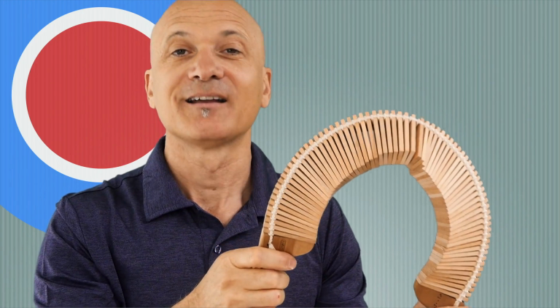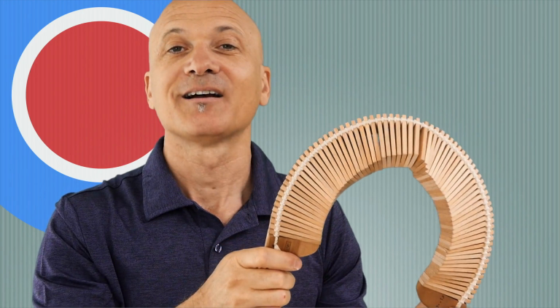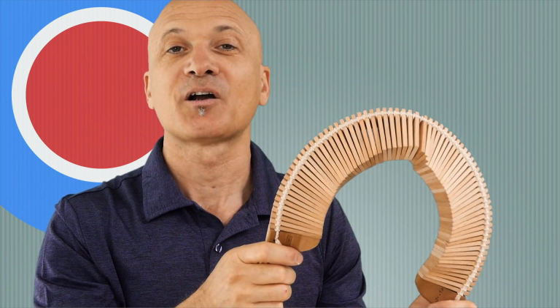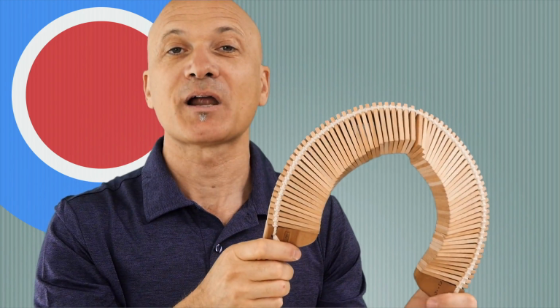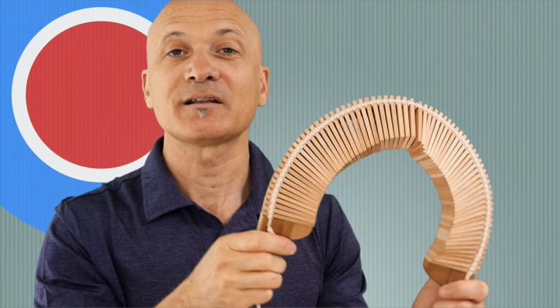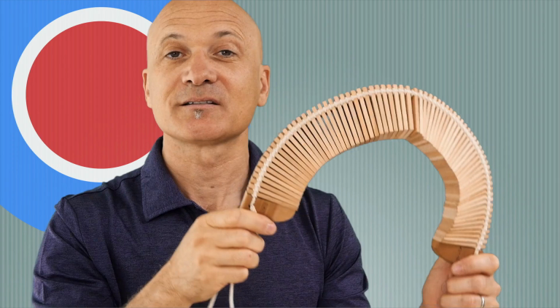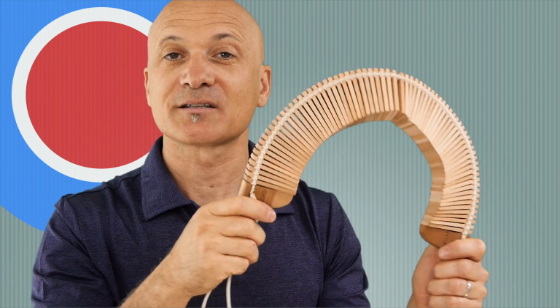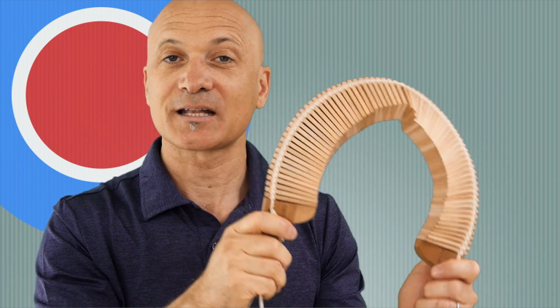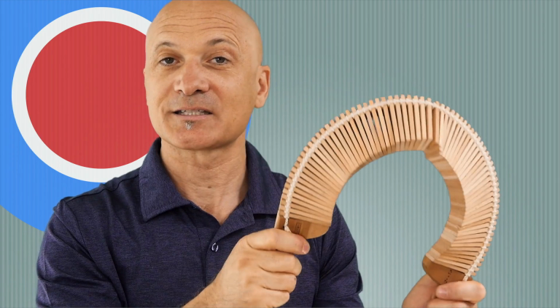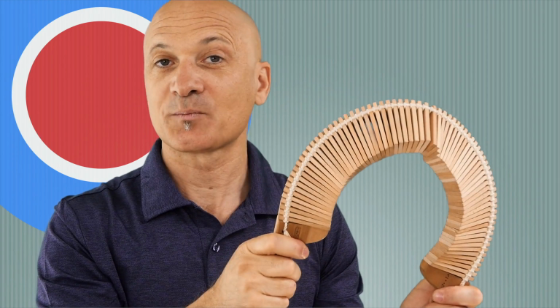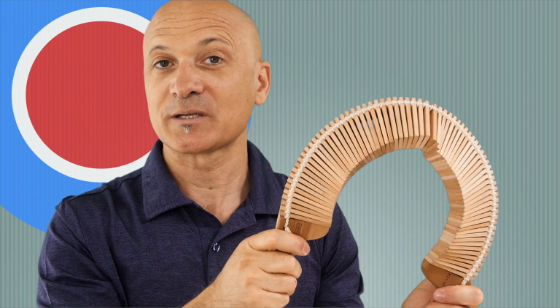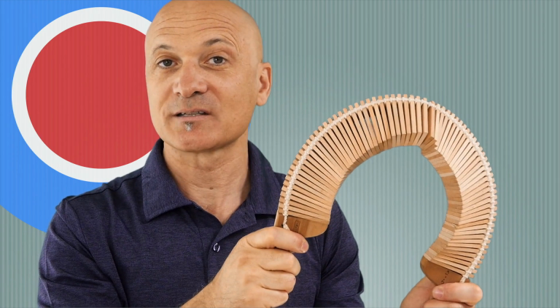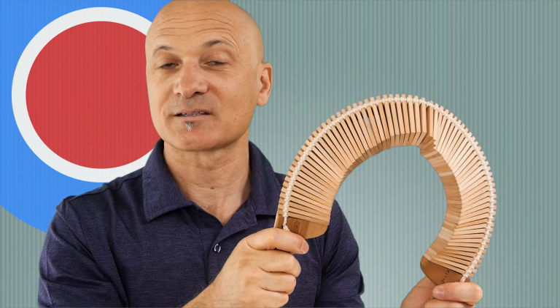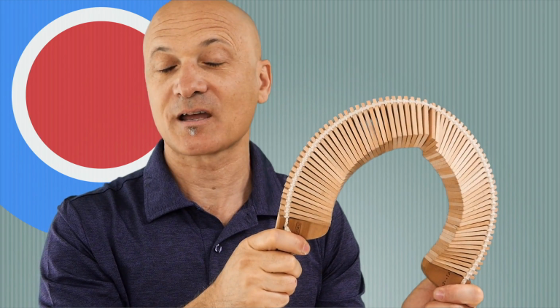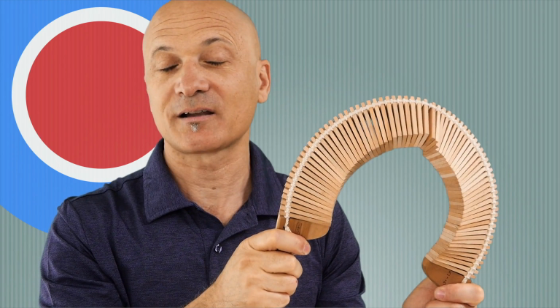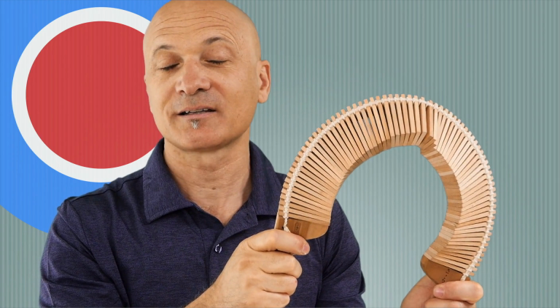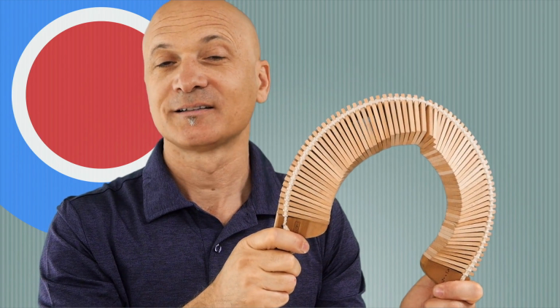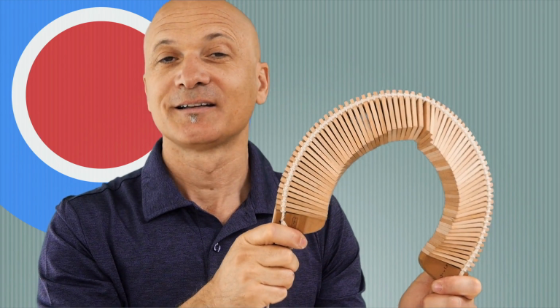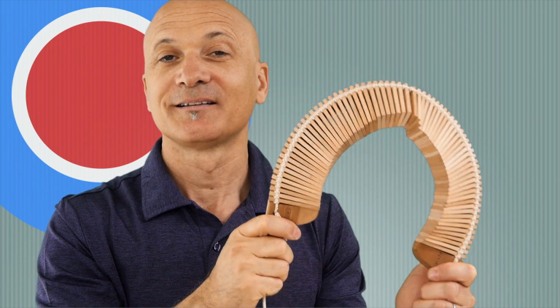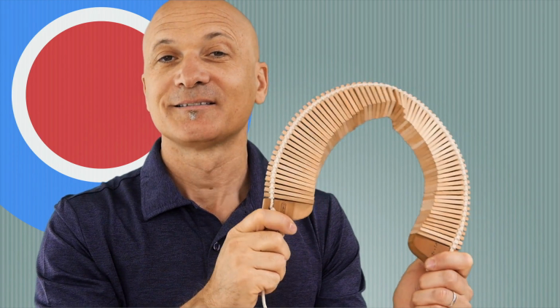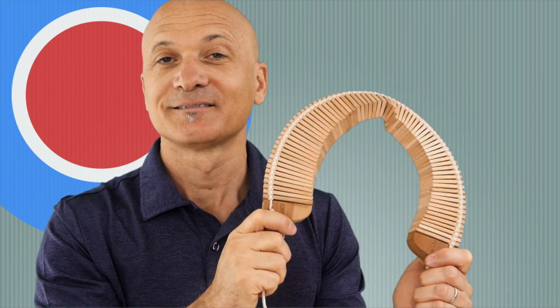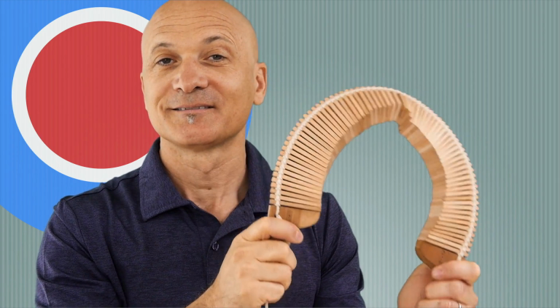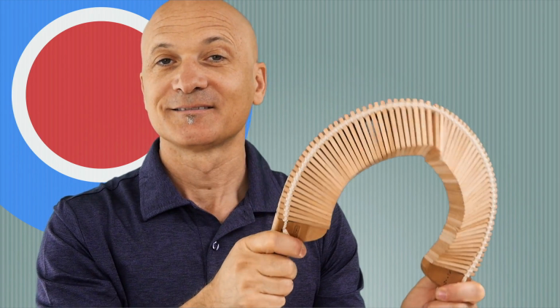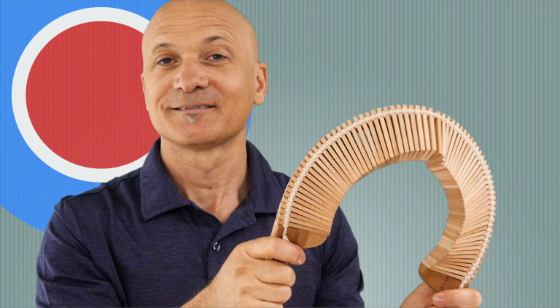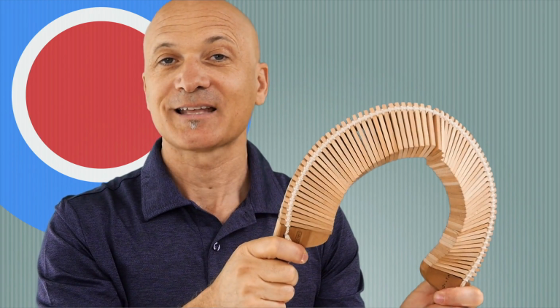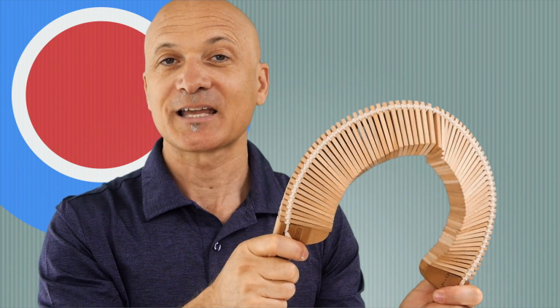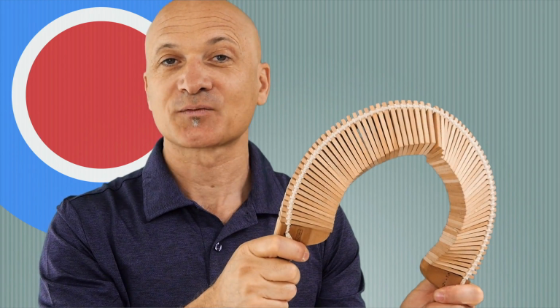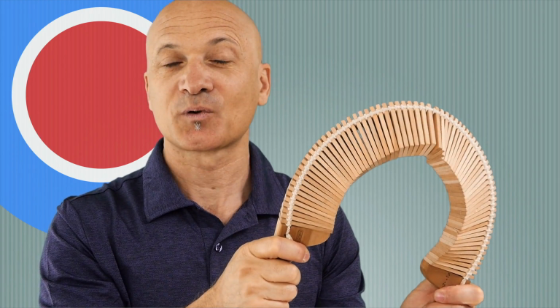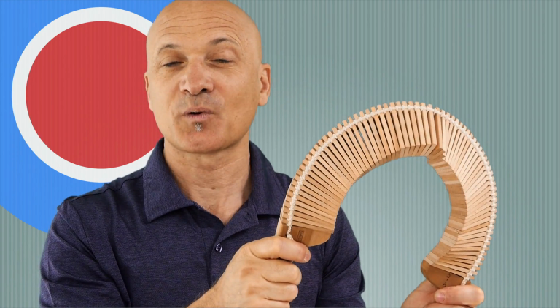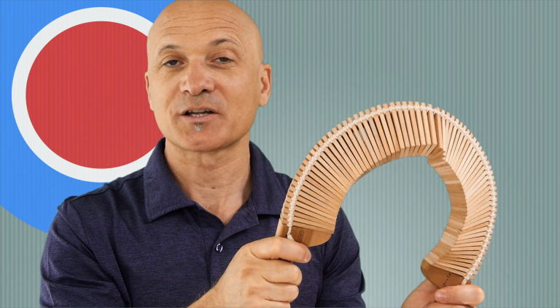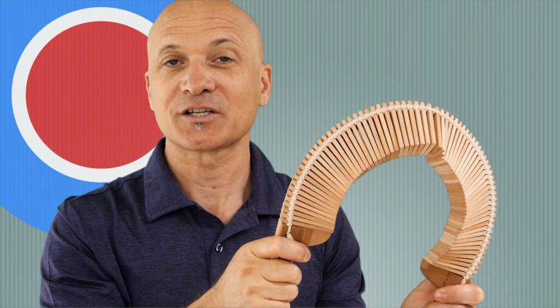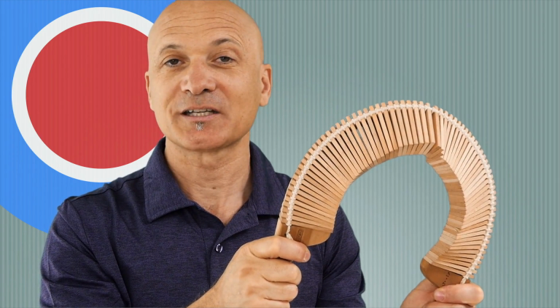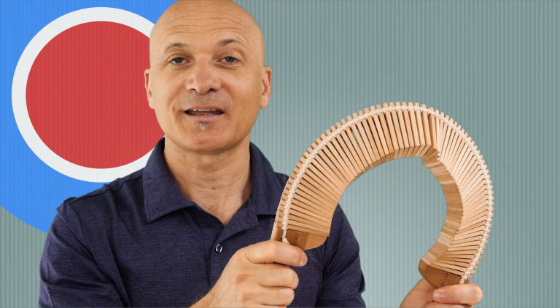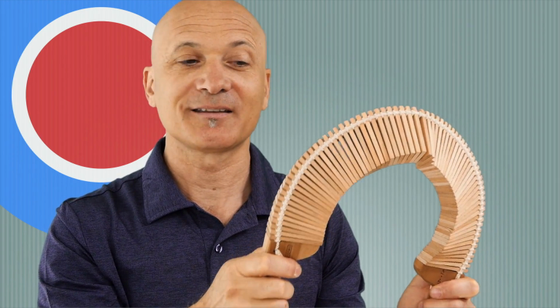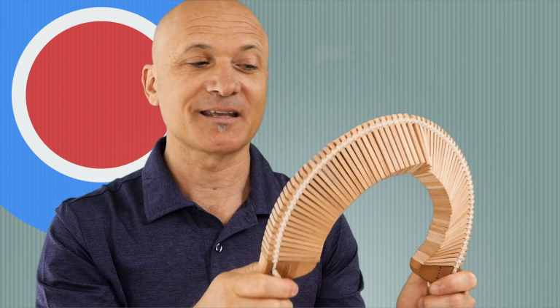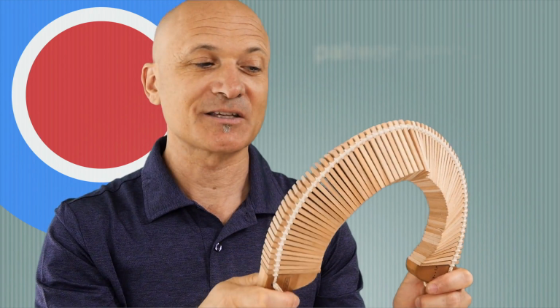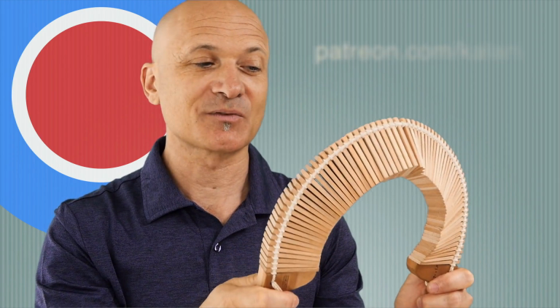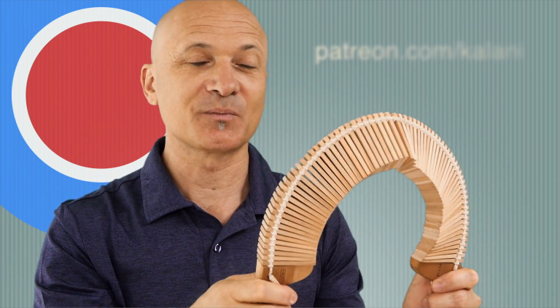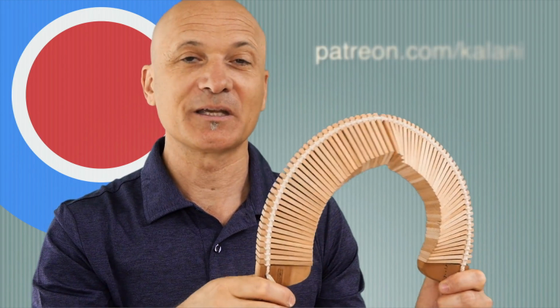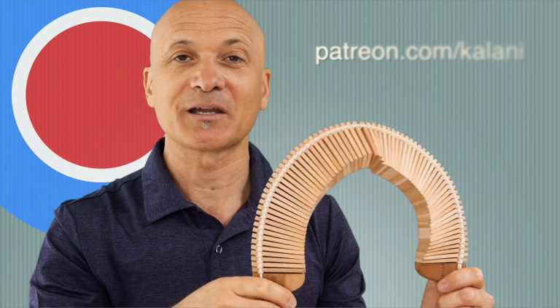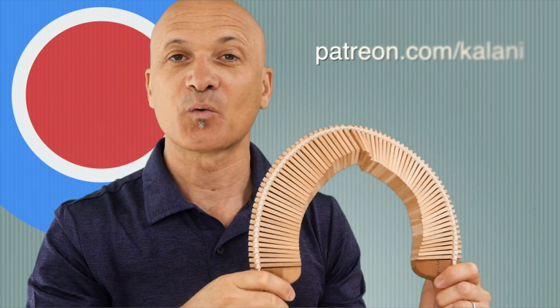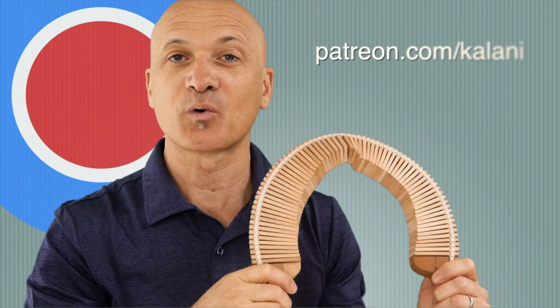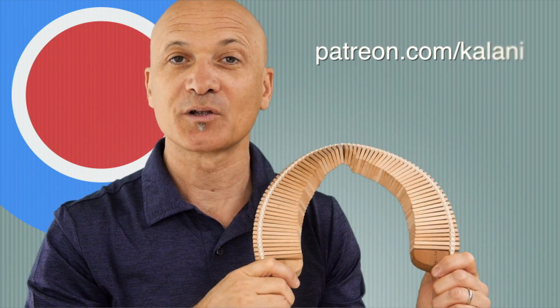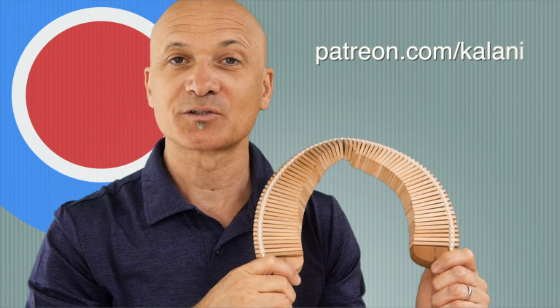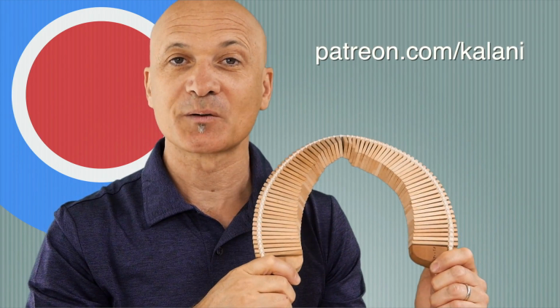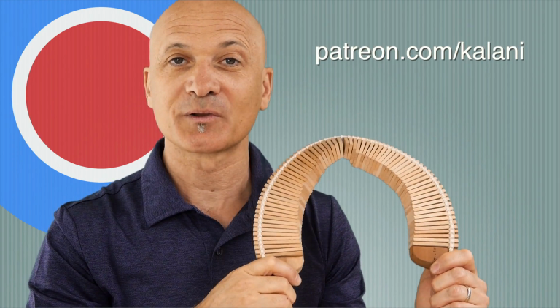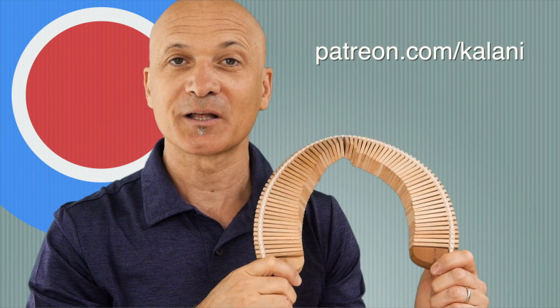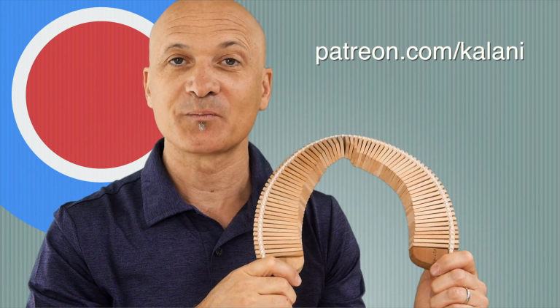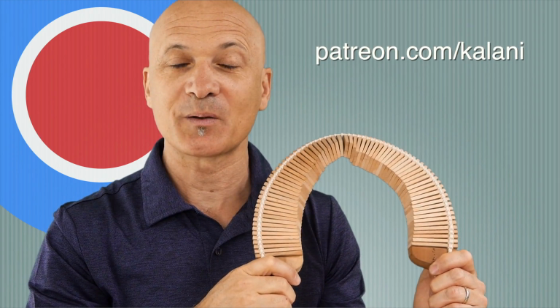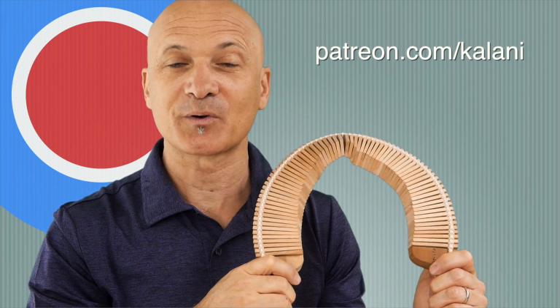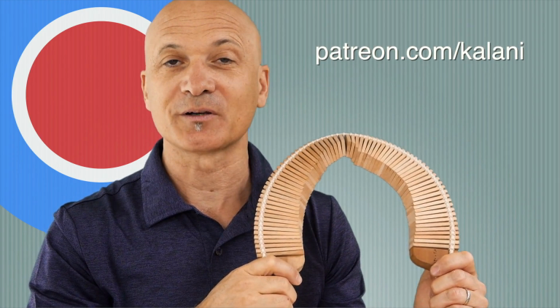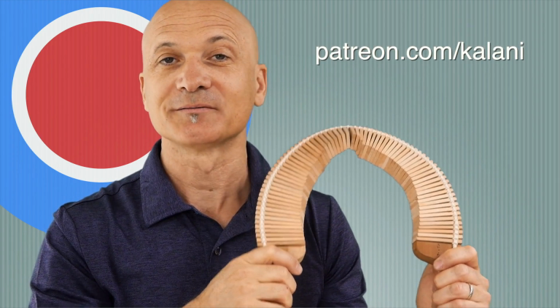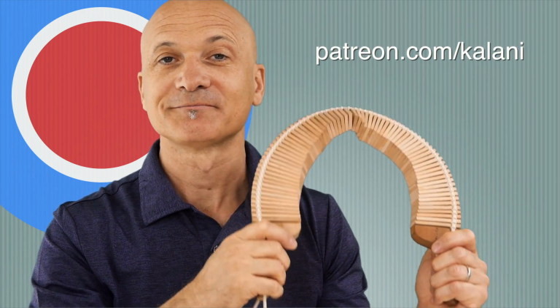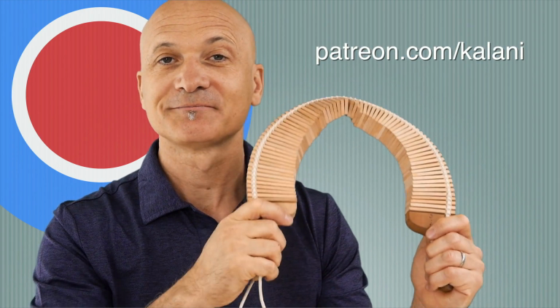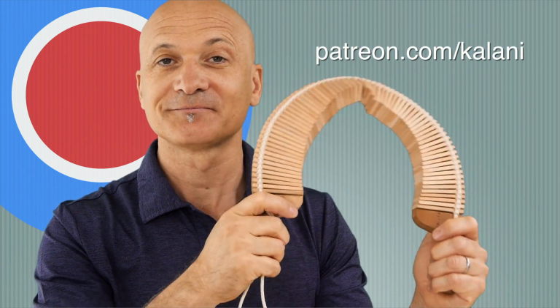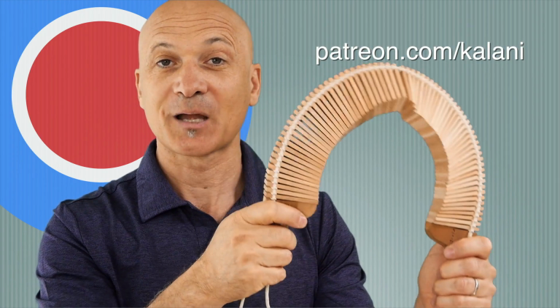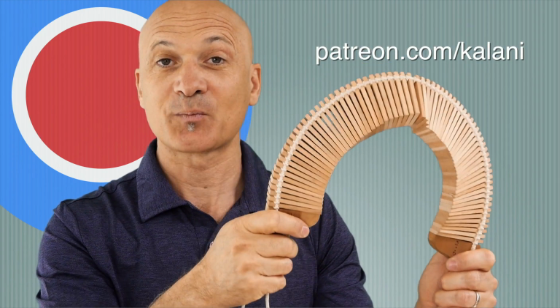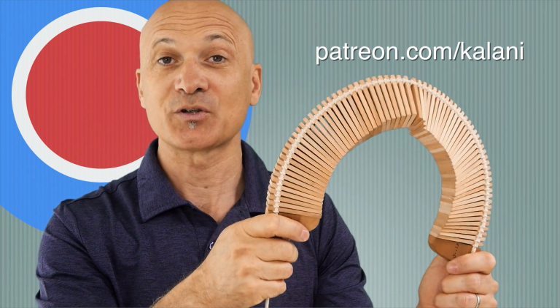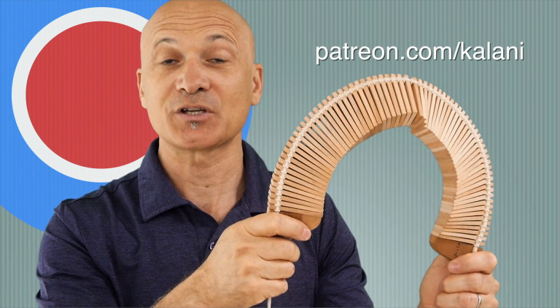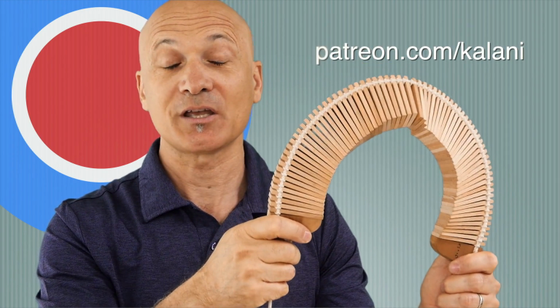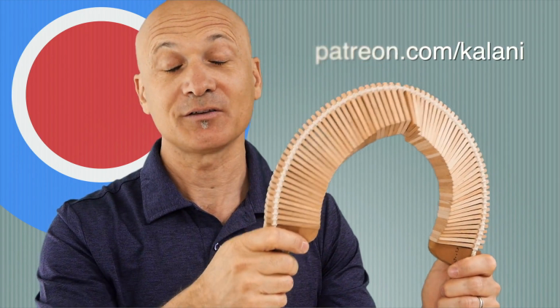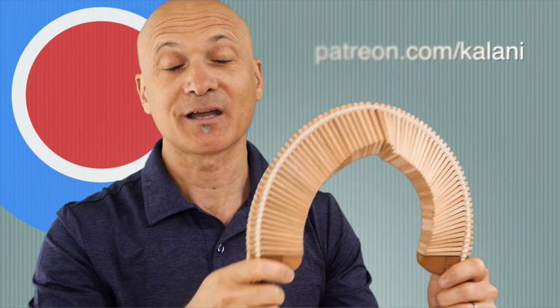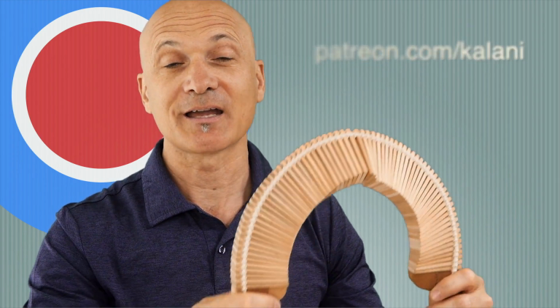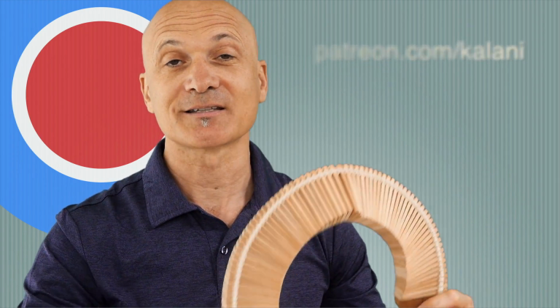All right, so that's the Bizan Sara. Thanks for watching and thanks for being a World Drum Club member. I appreciate you guys.